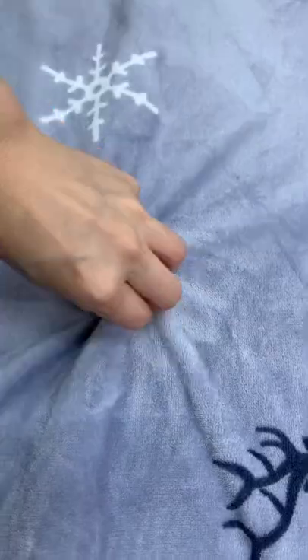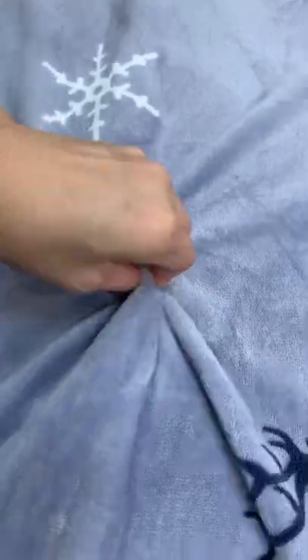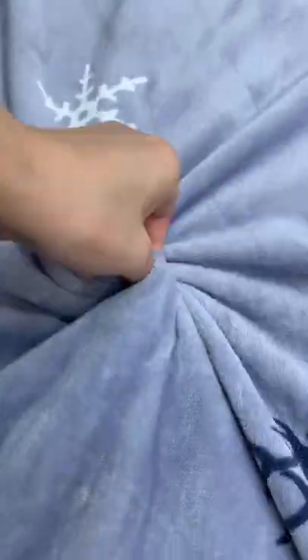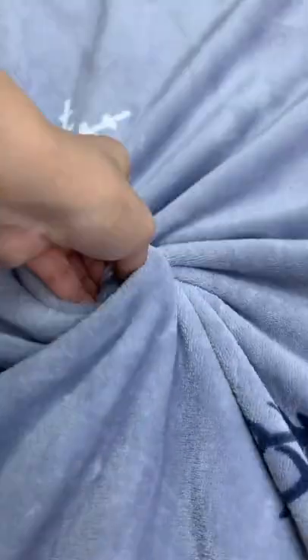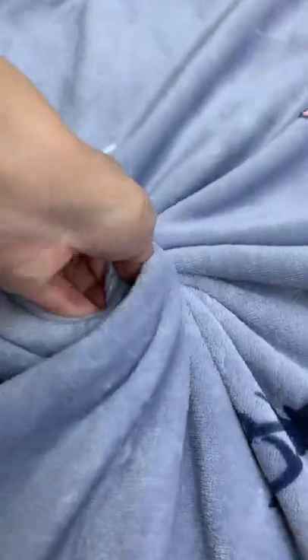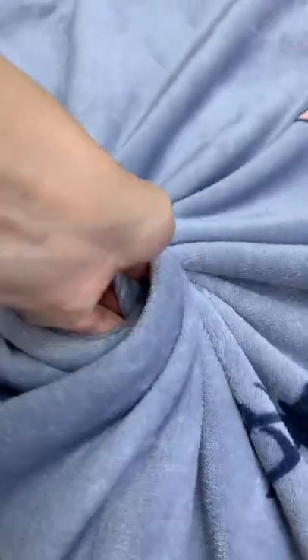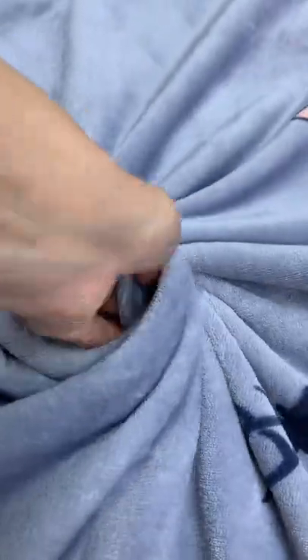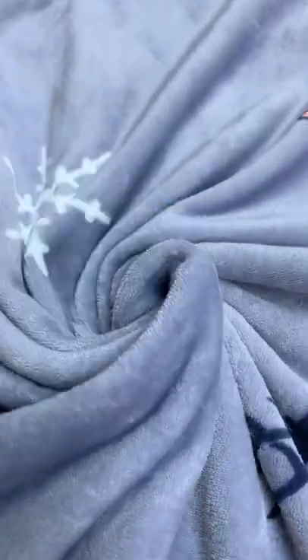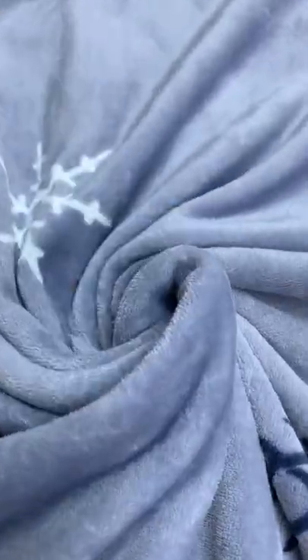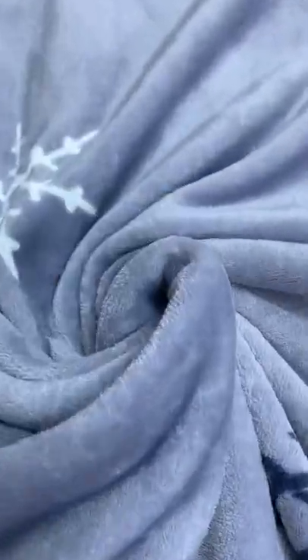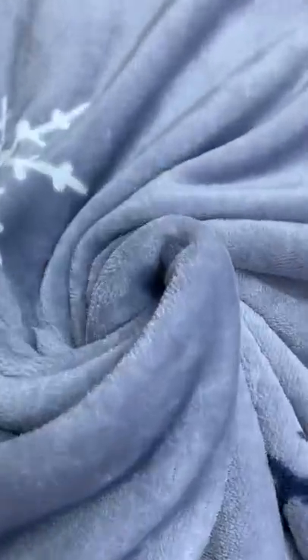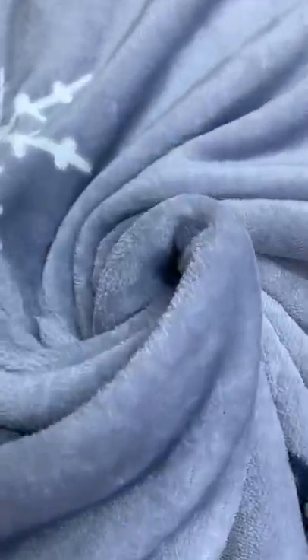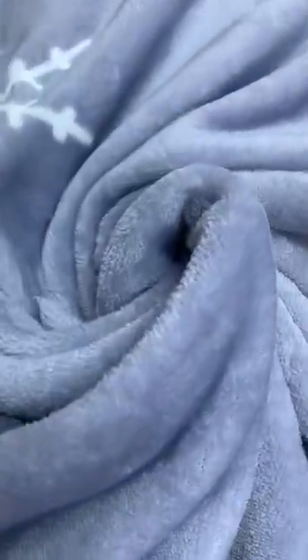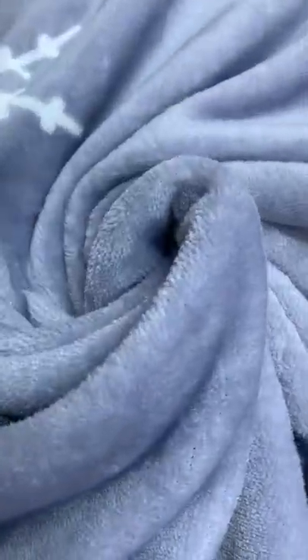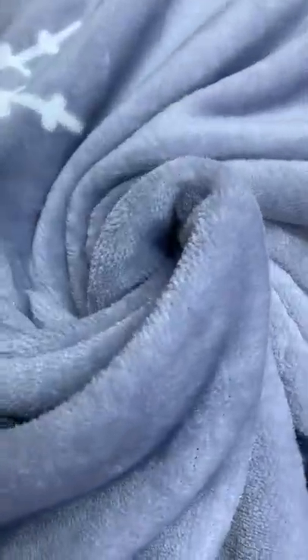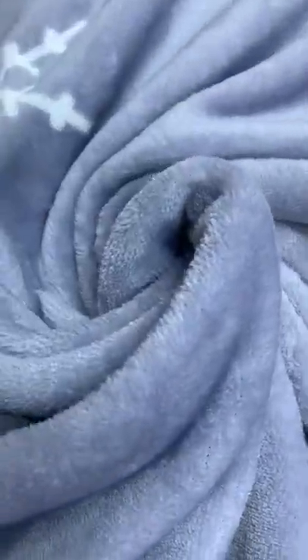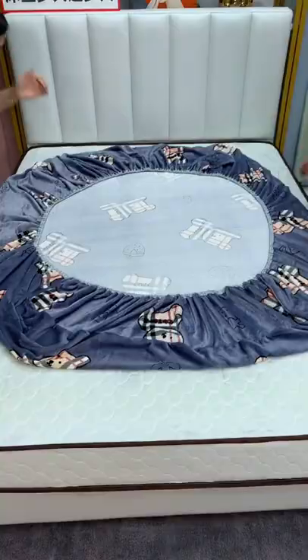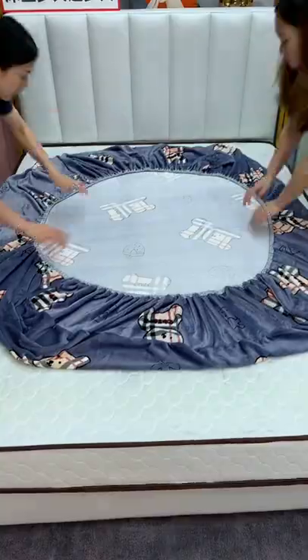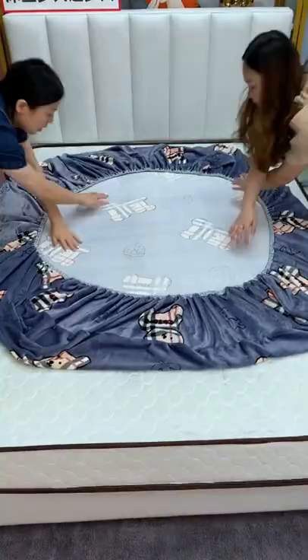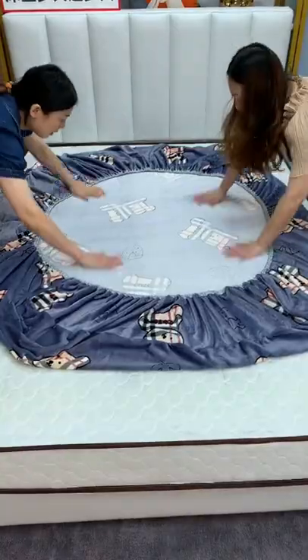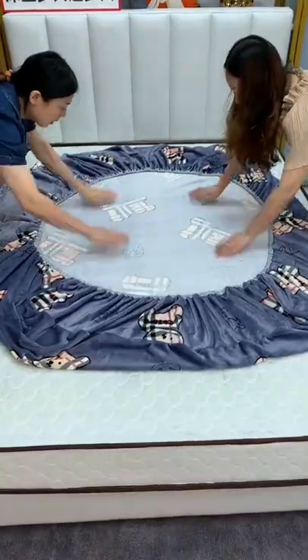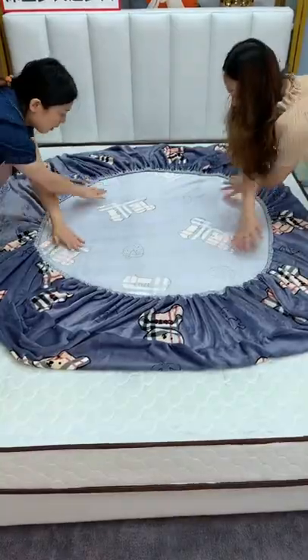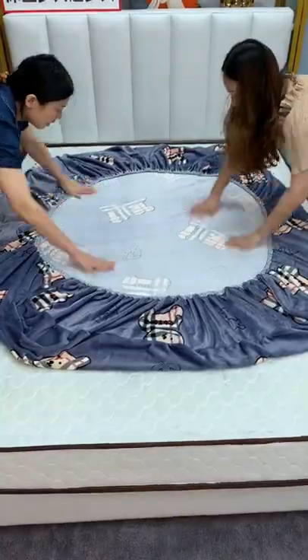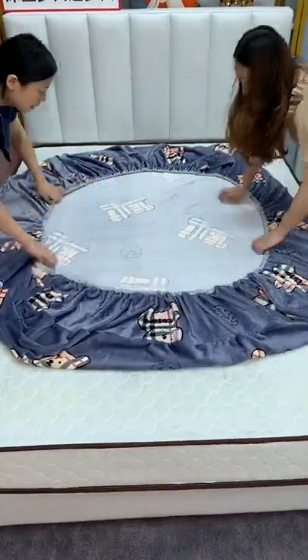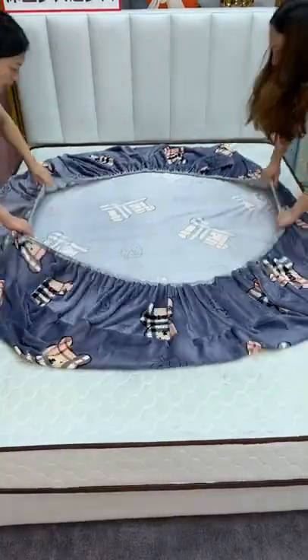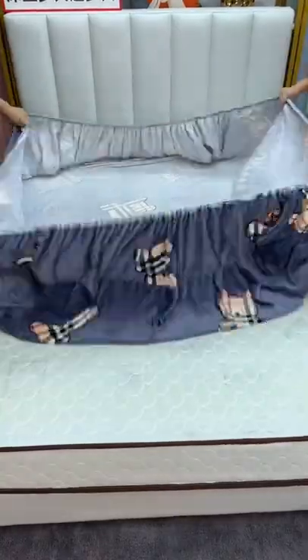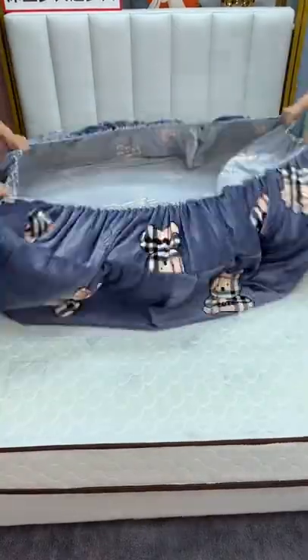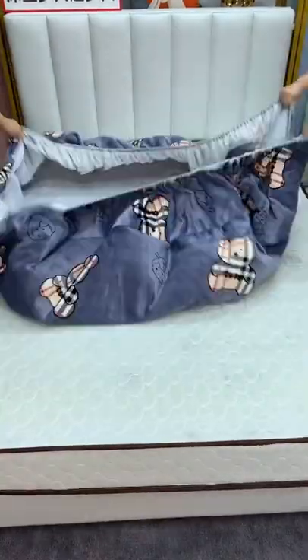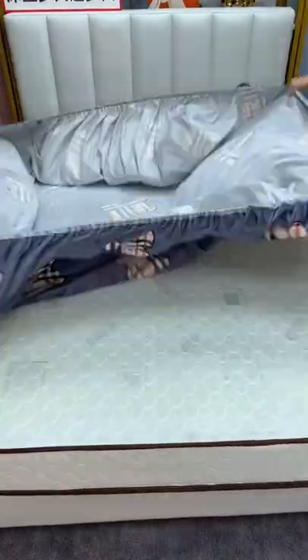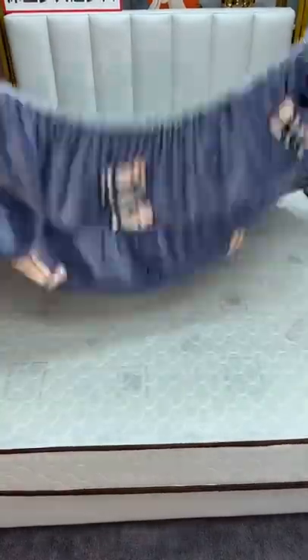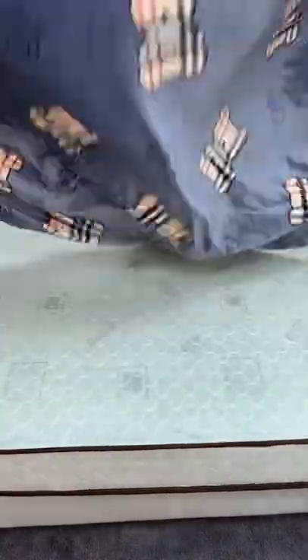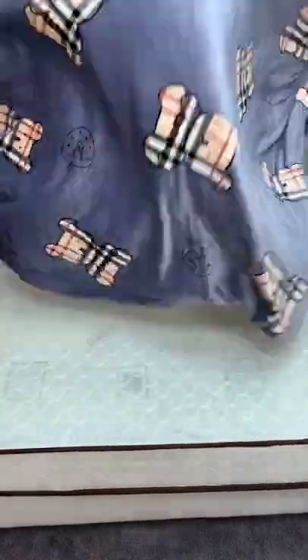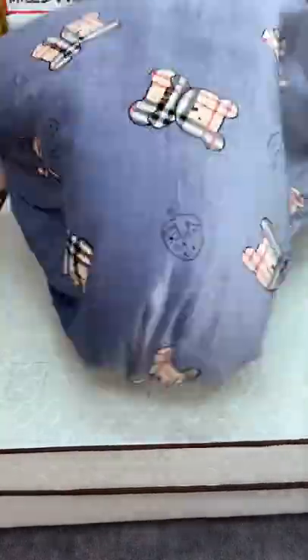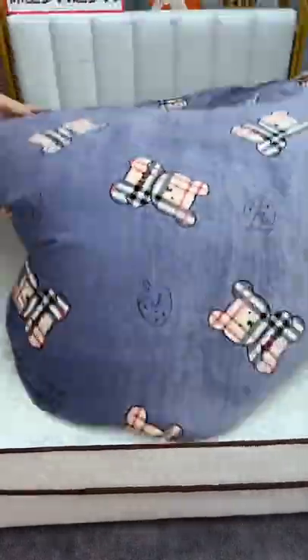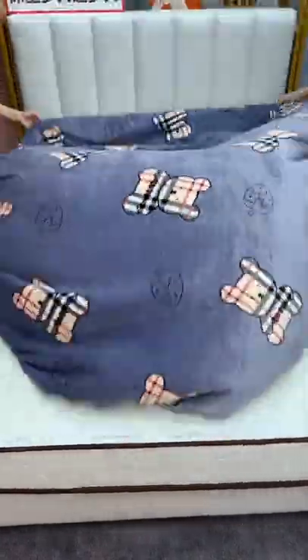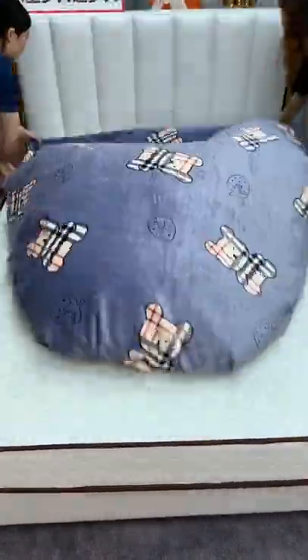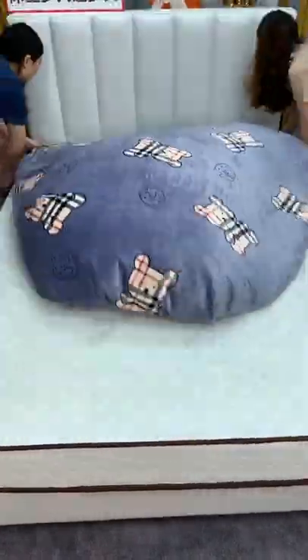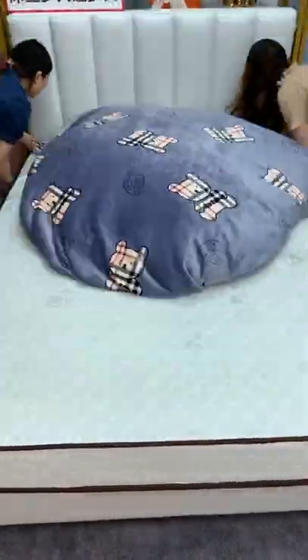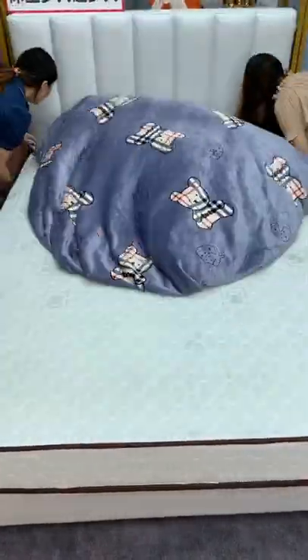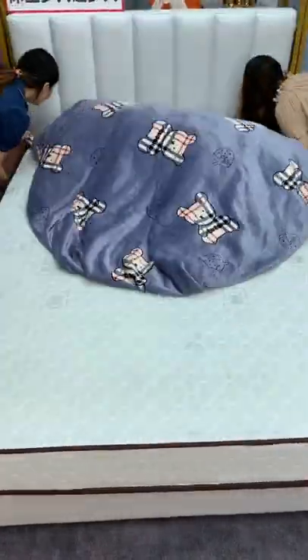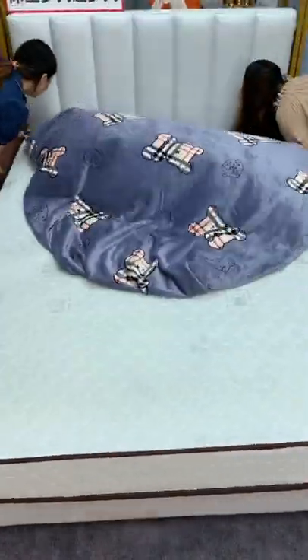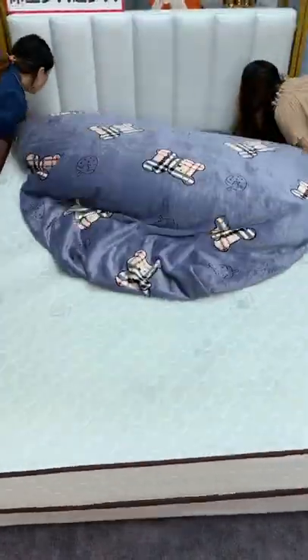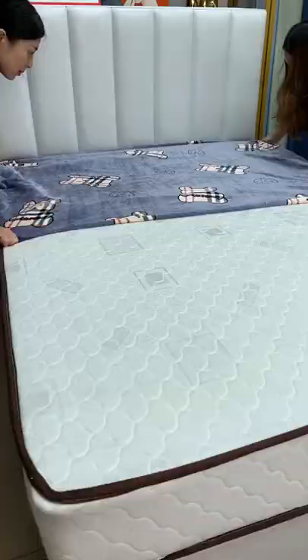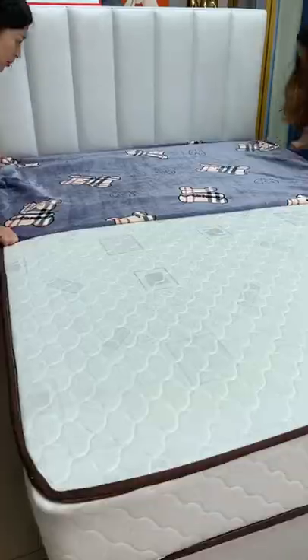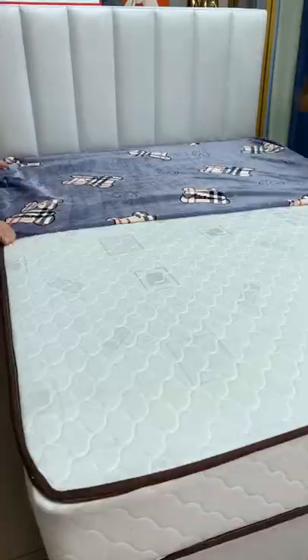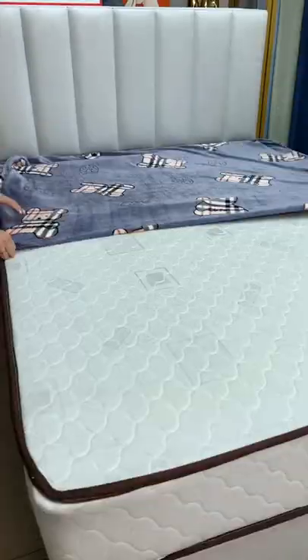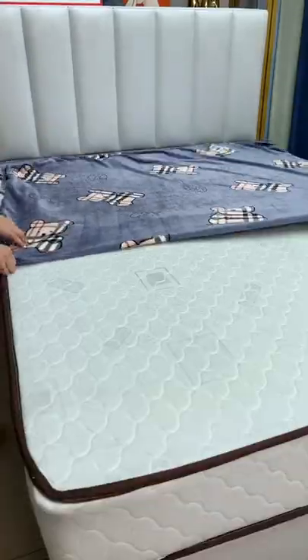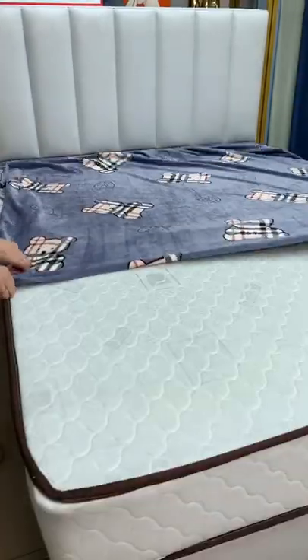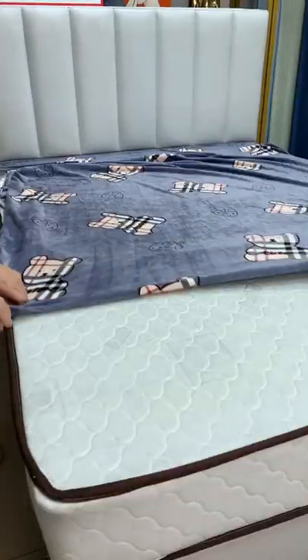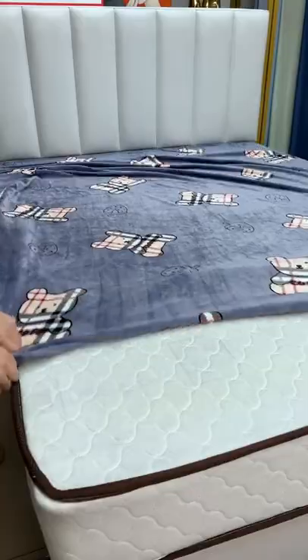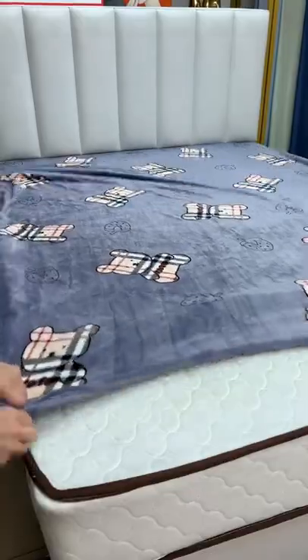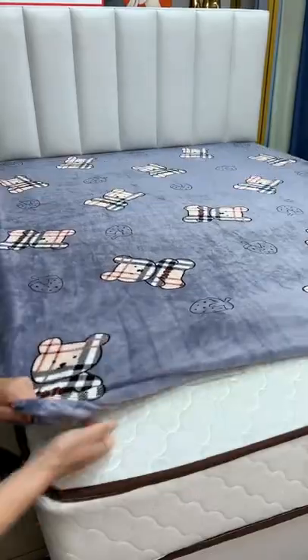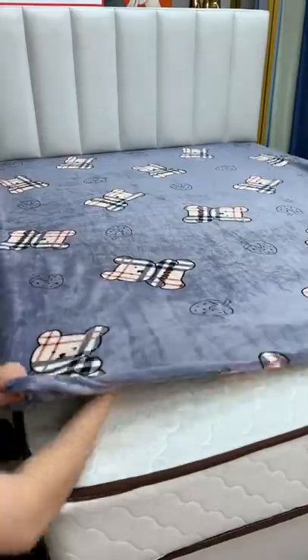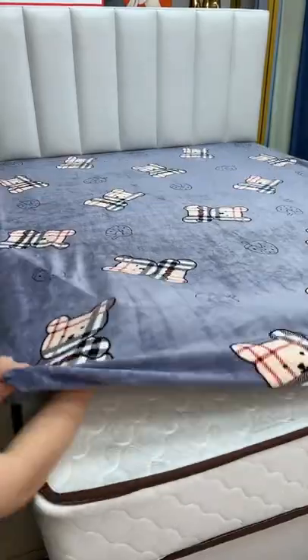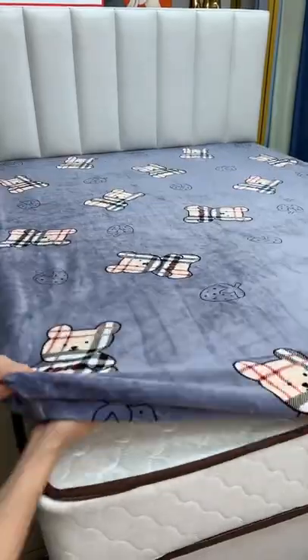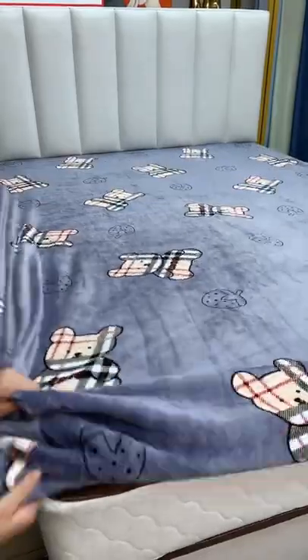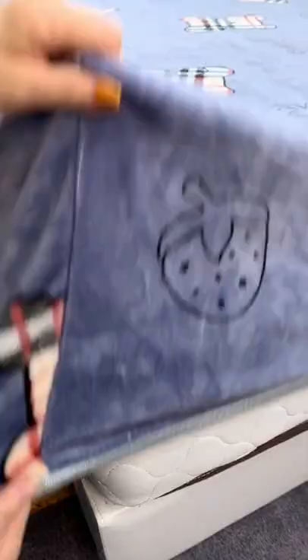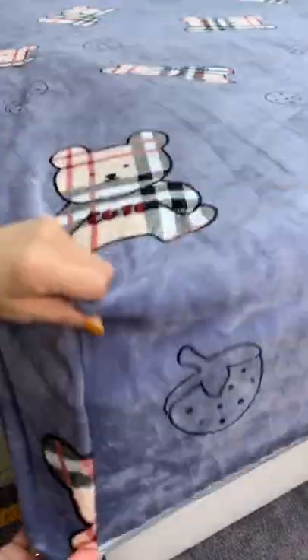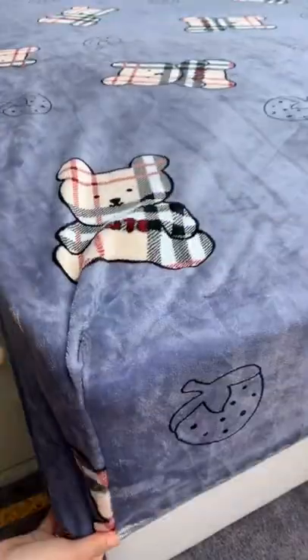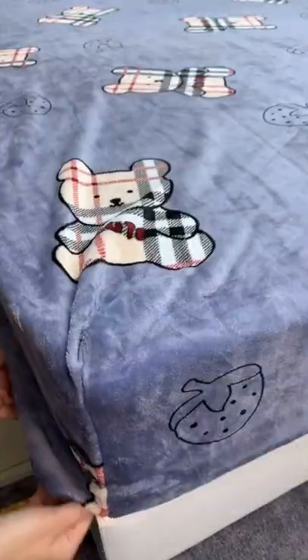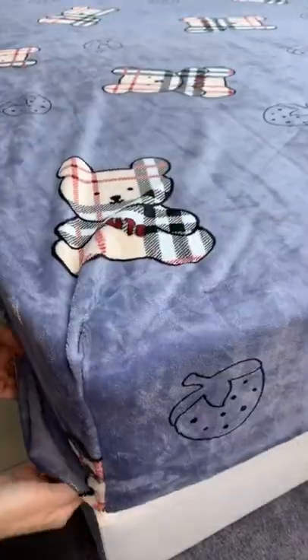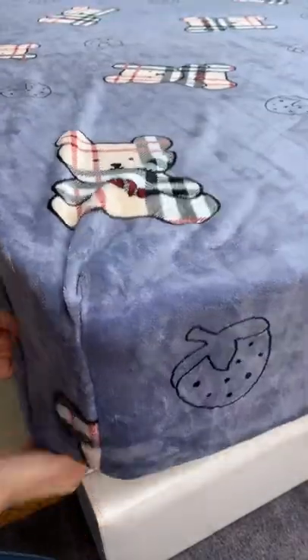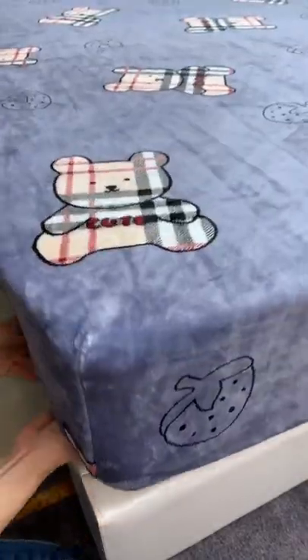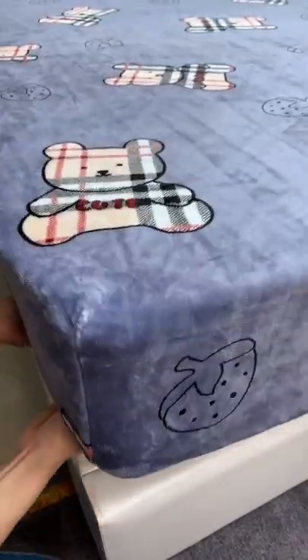The mattress is dirty and not easy to clean. Try this mattress protector, which can protect the mattress from dust.